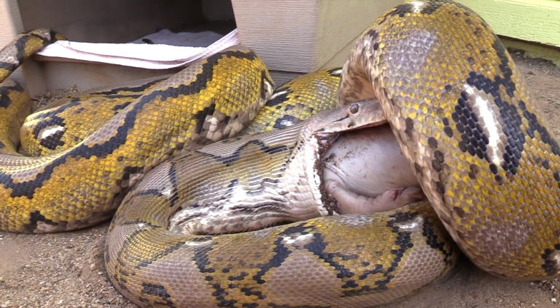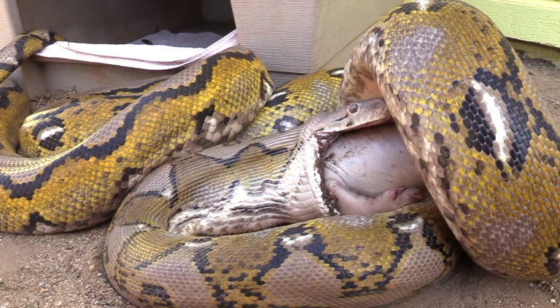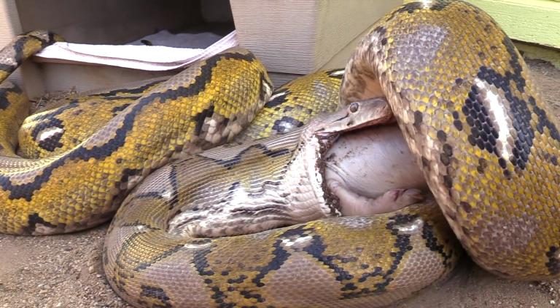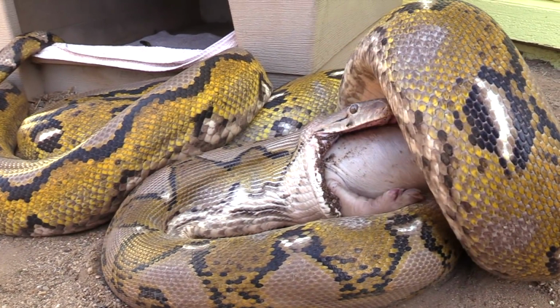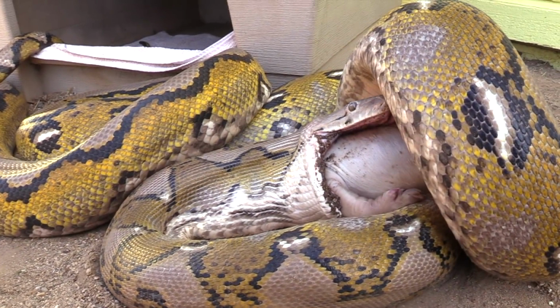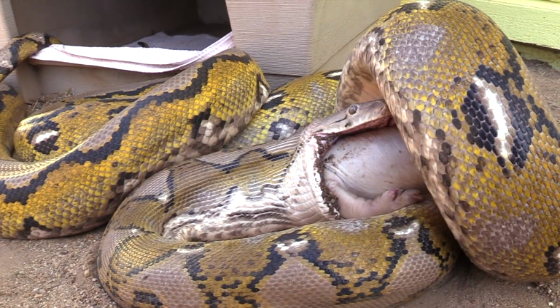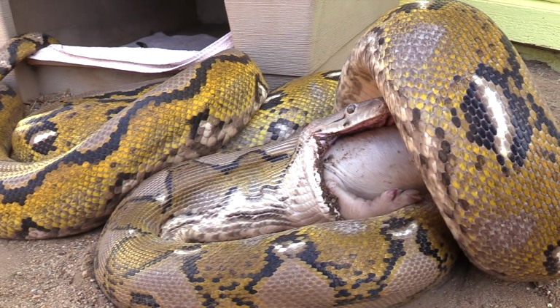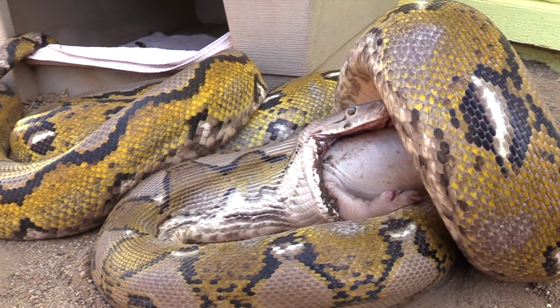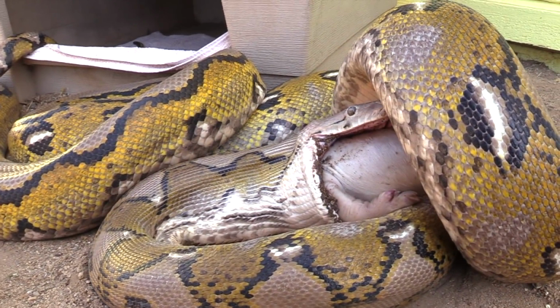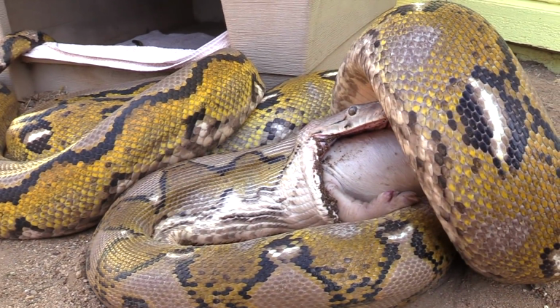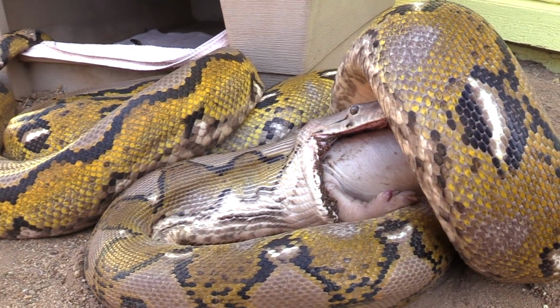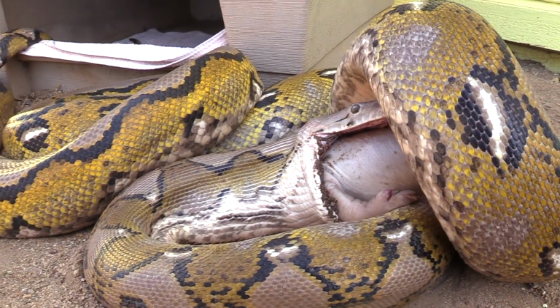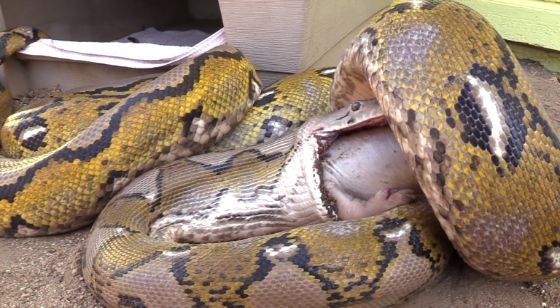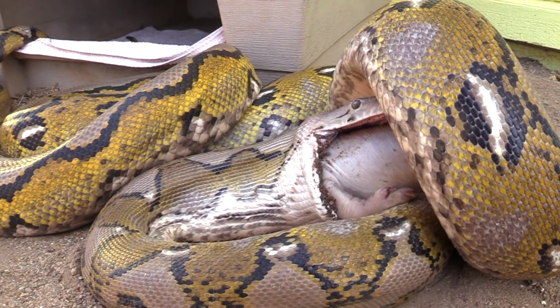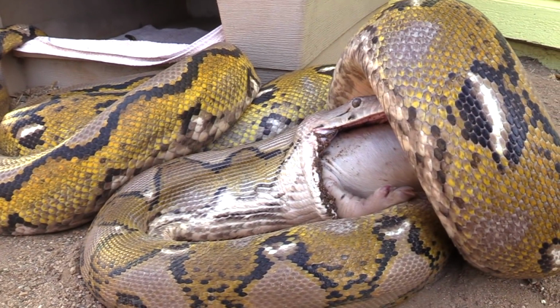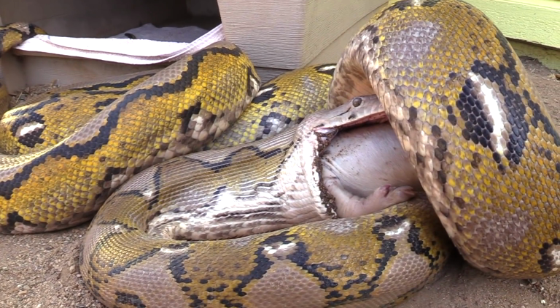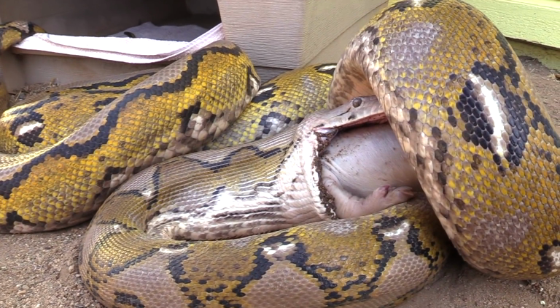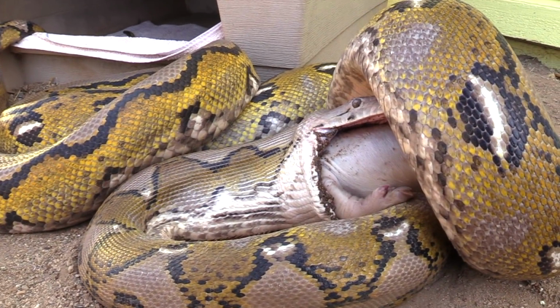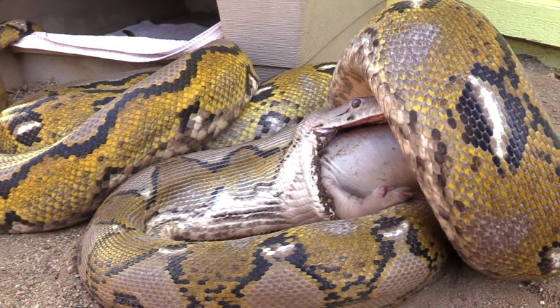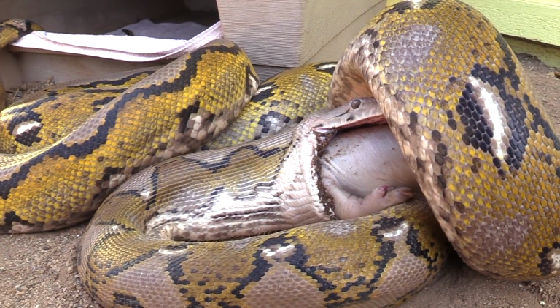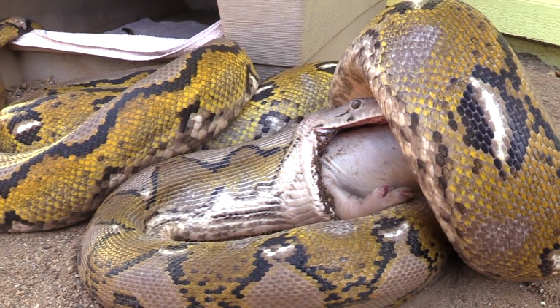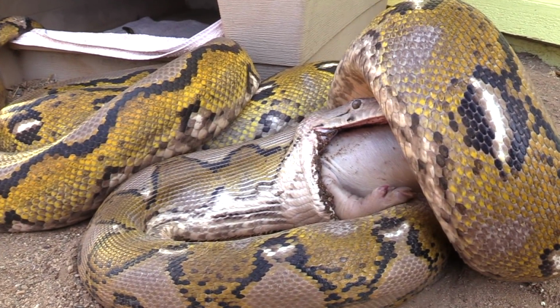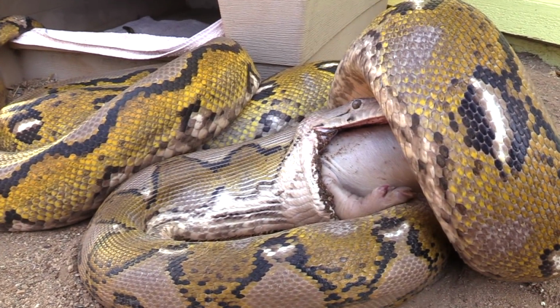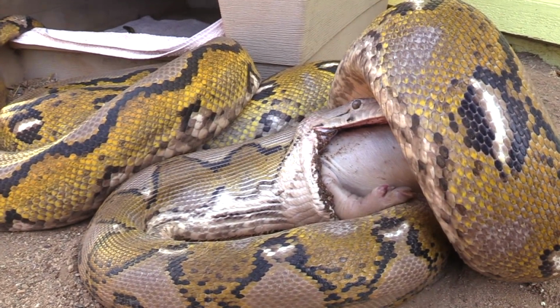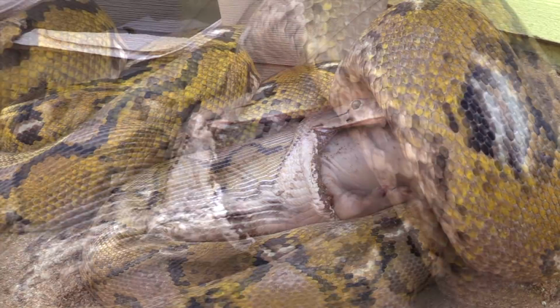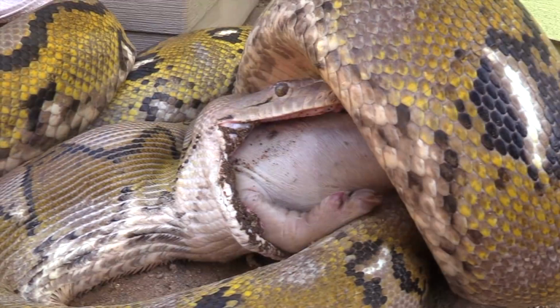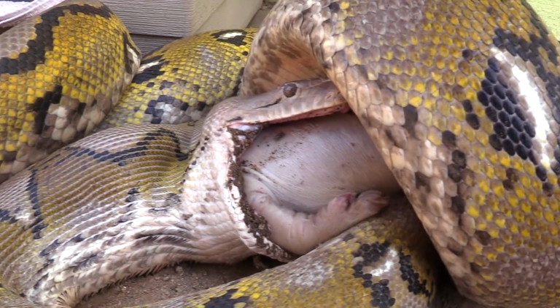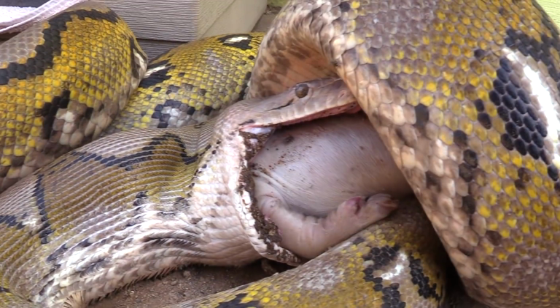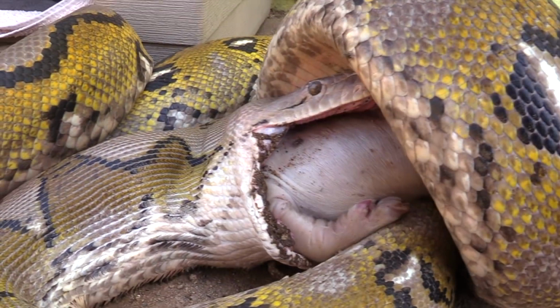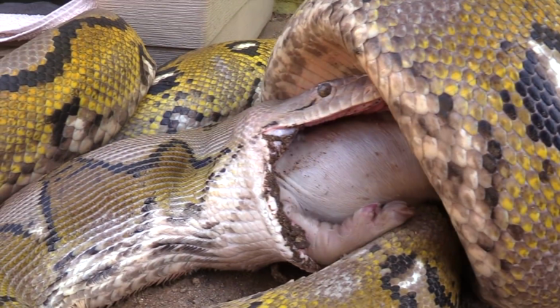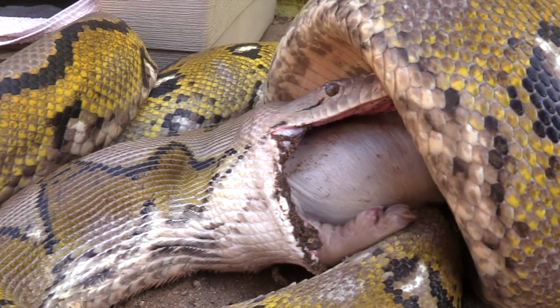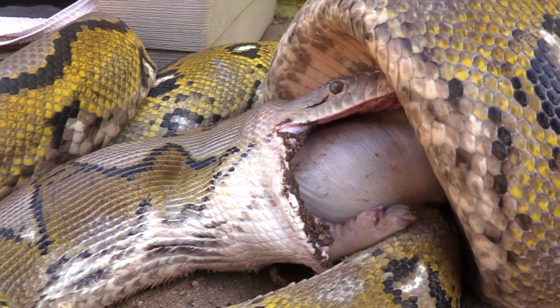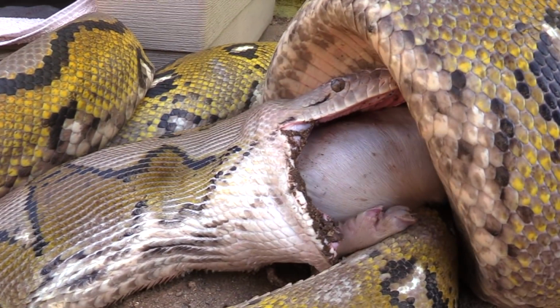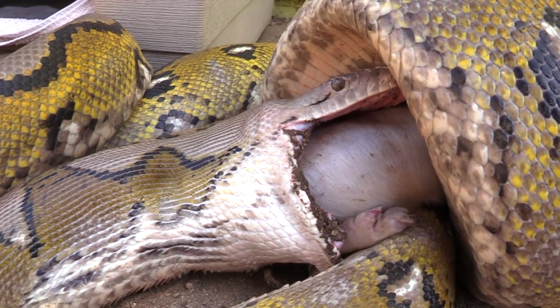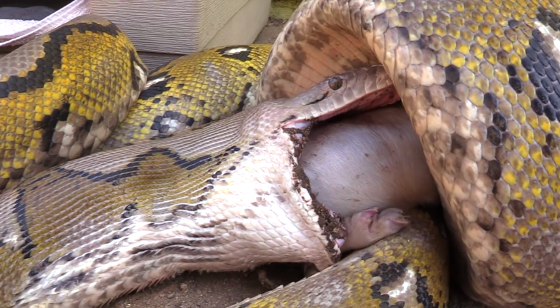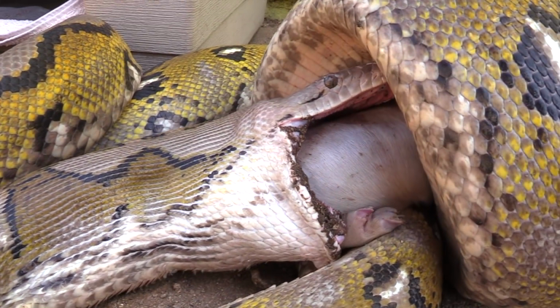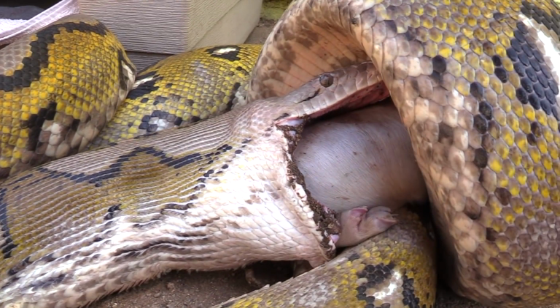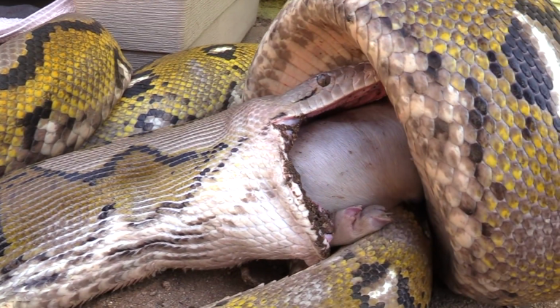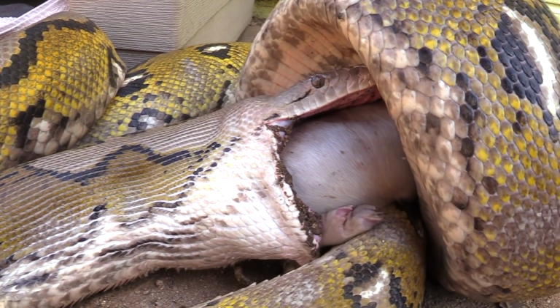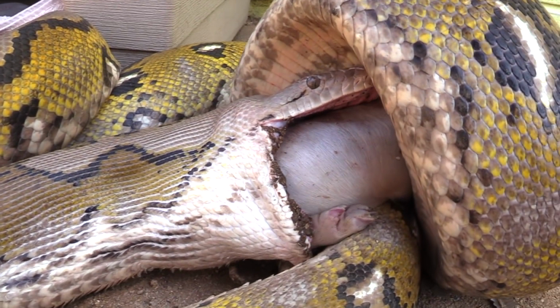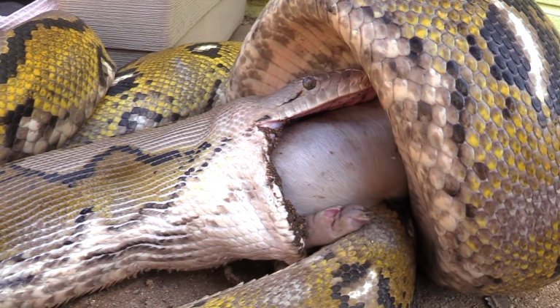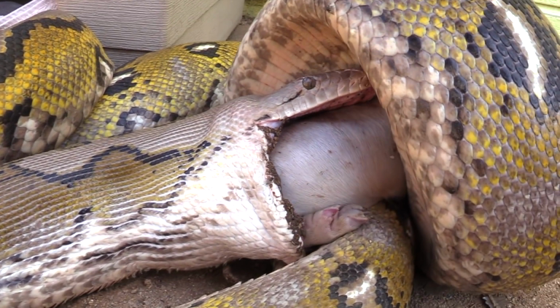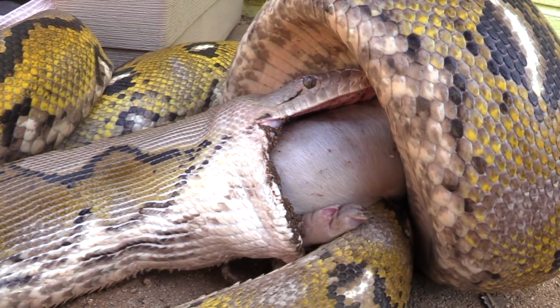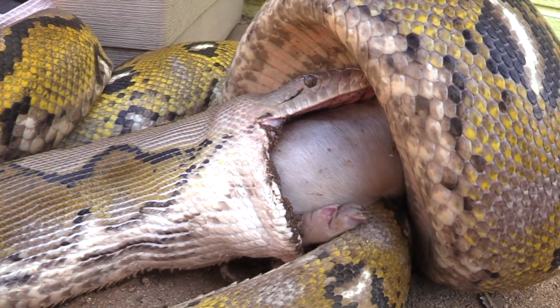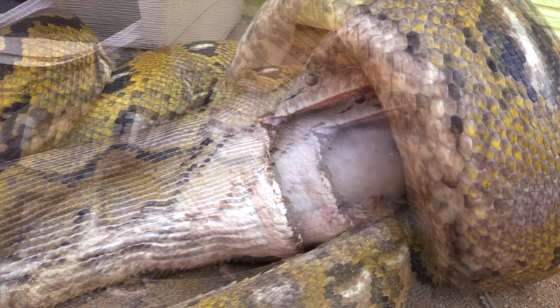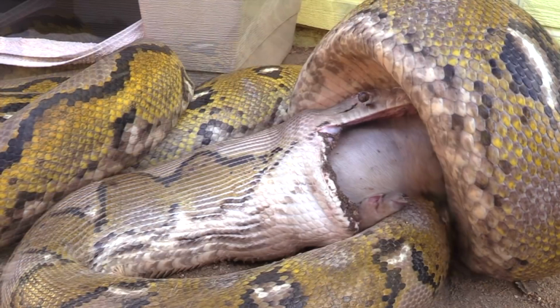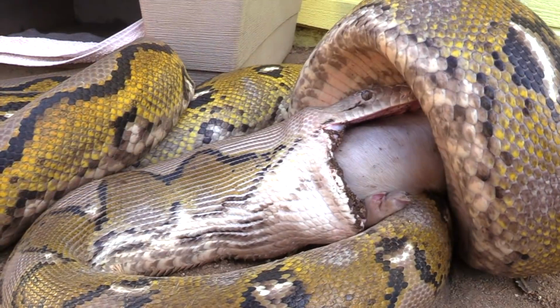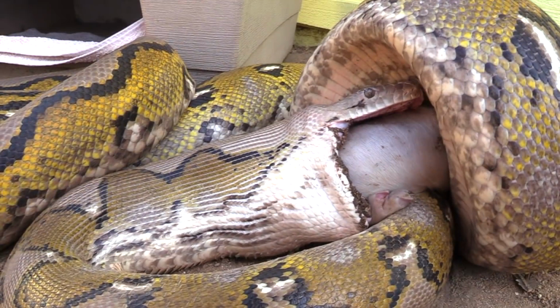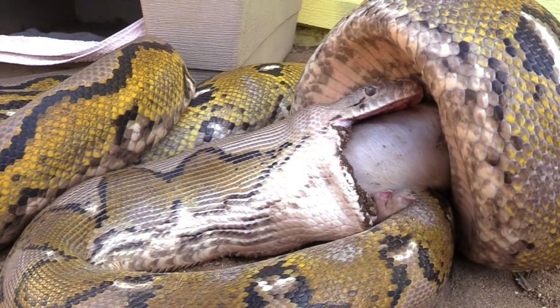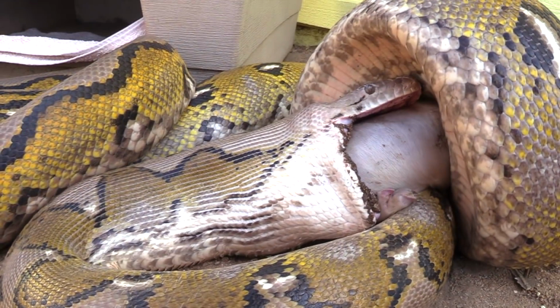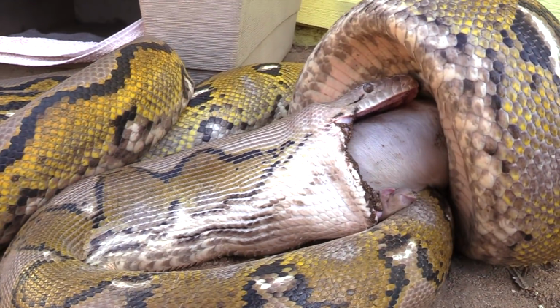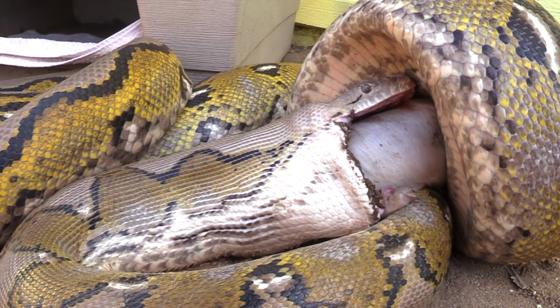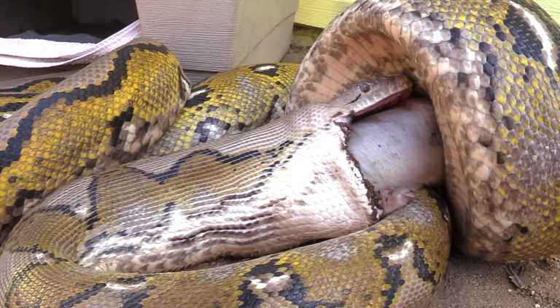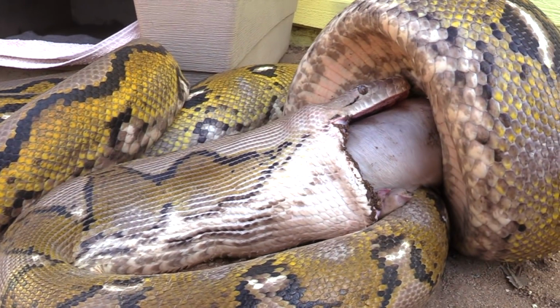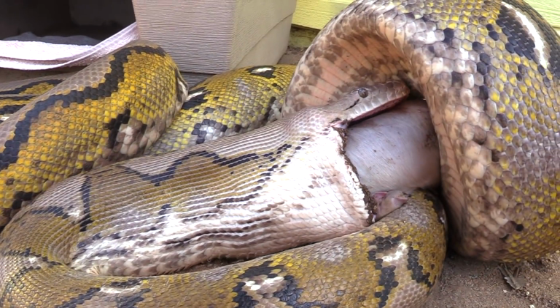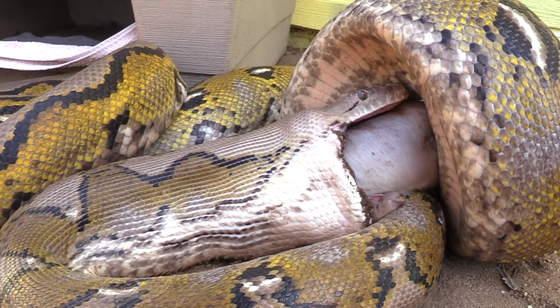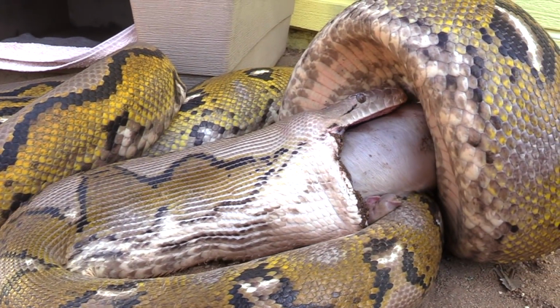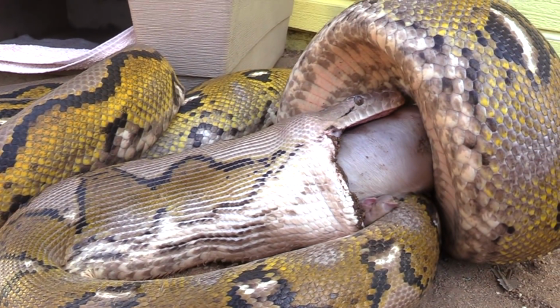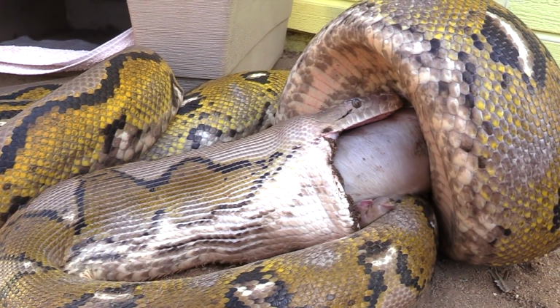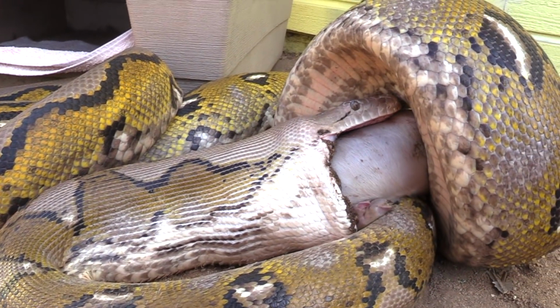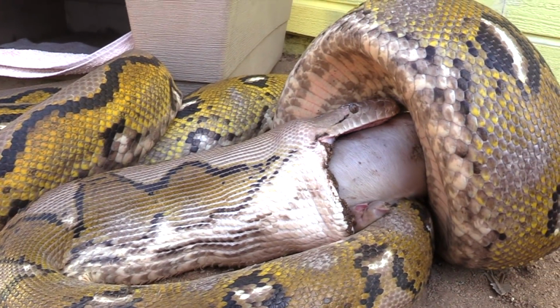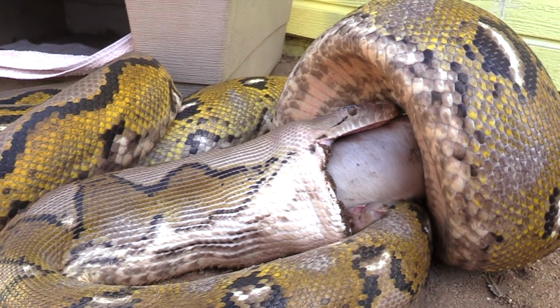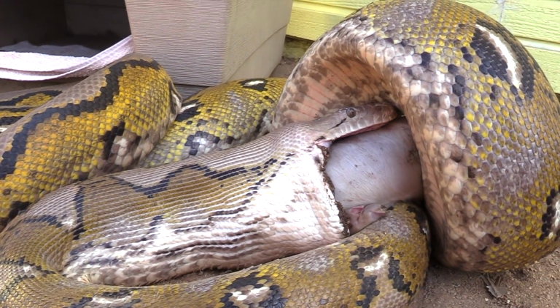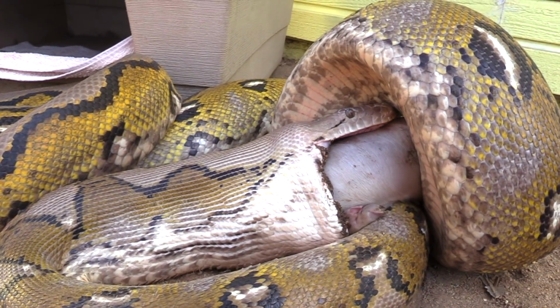They naturally prey on pigs in the wild. These large constrictors feed on rodents, monkeys, antelope, and even crocodiles.